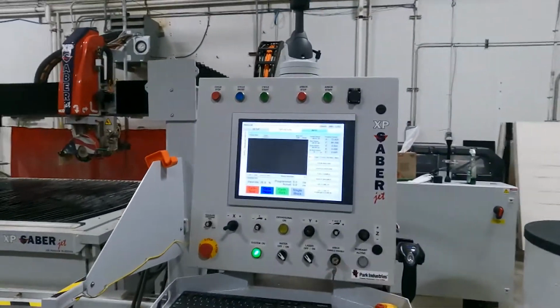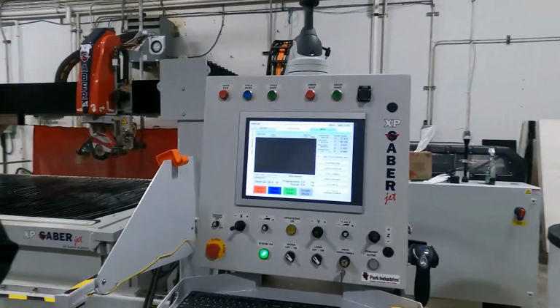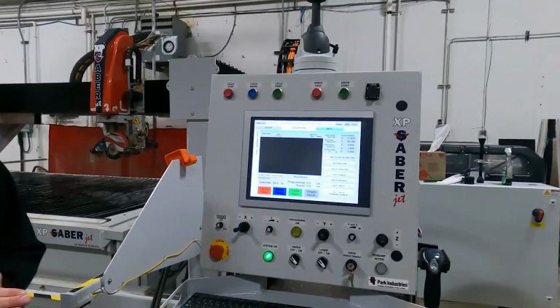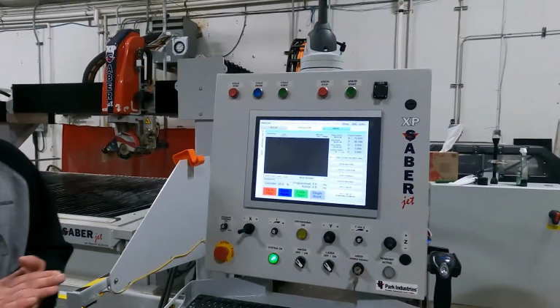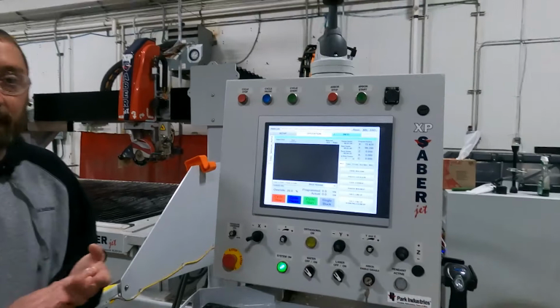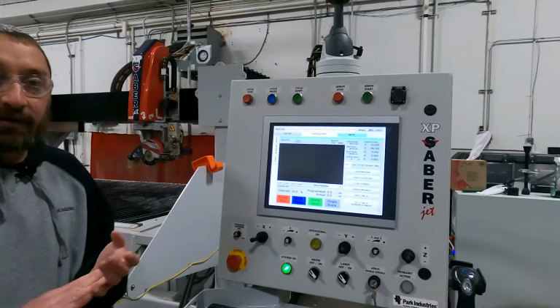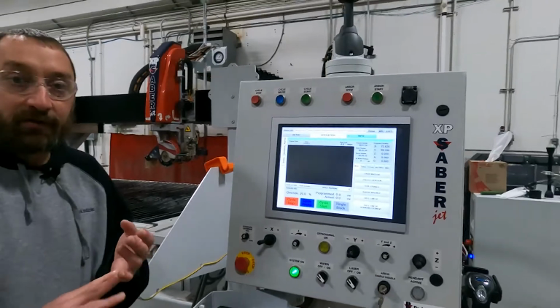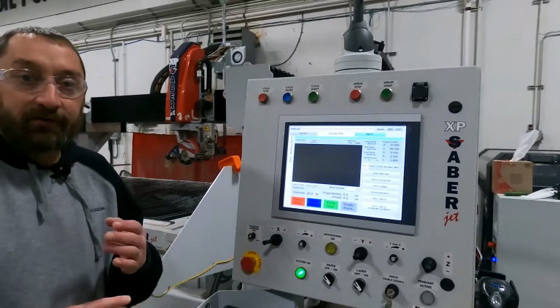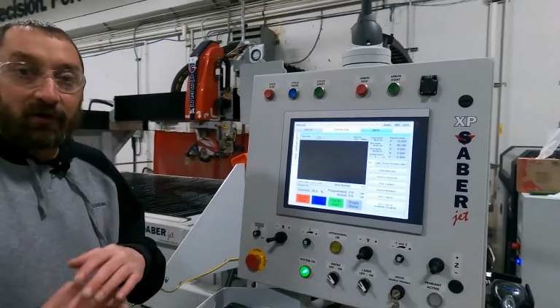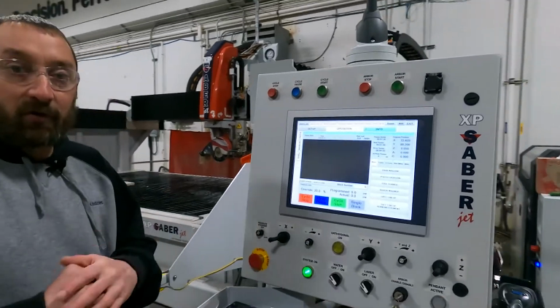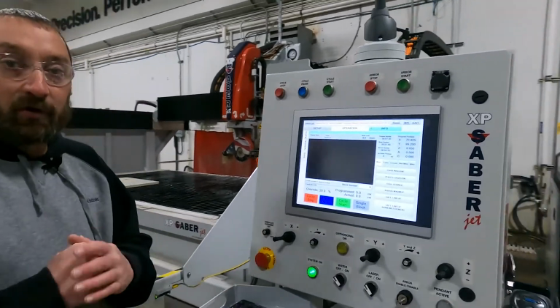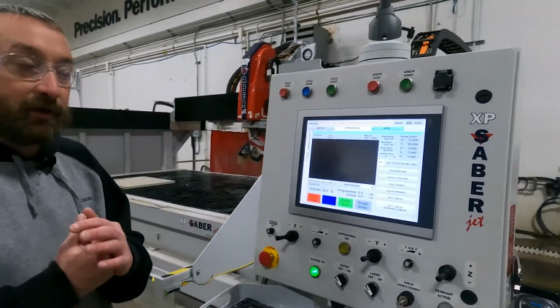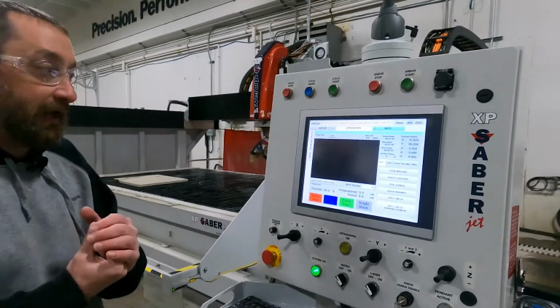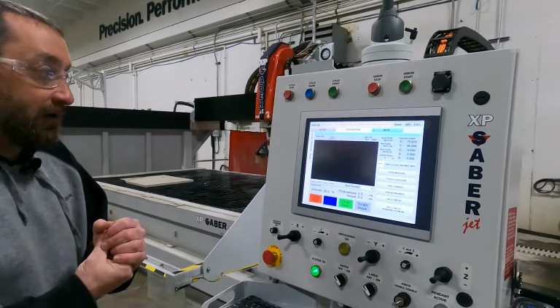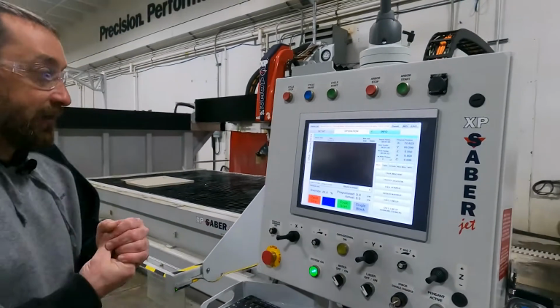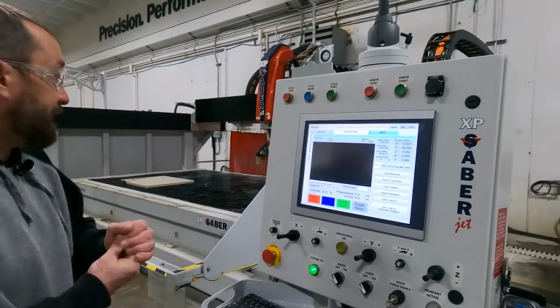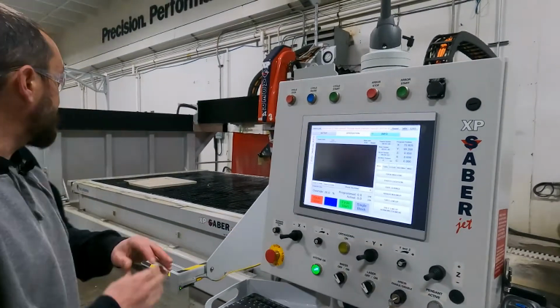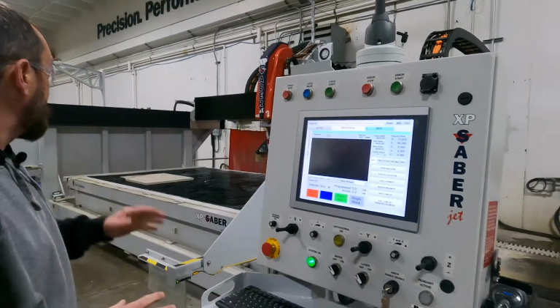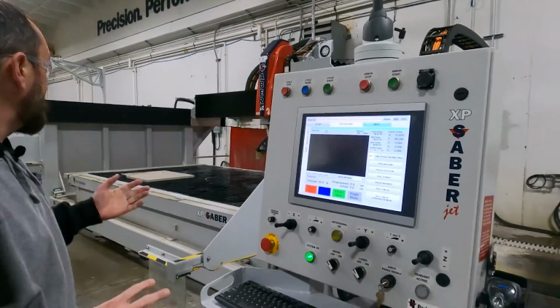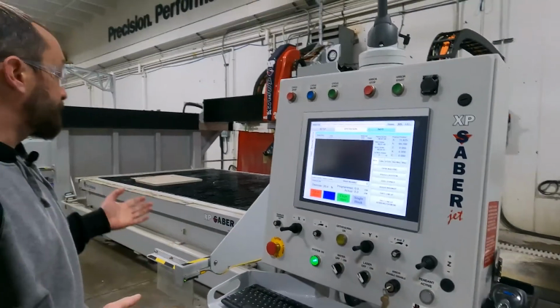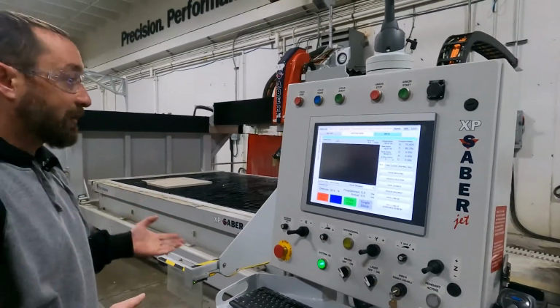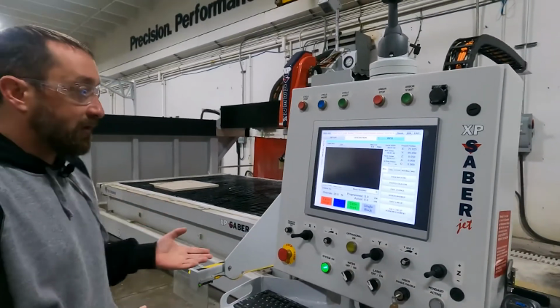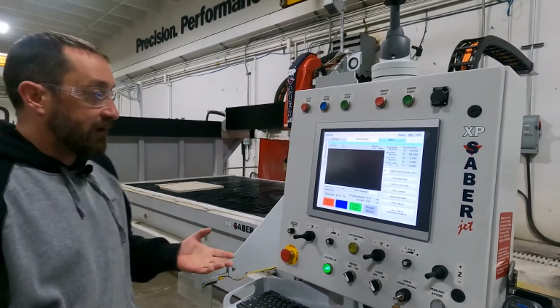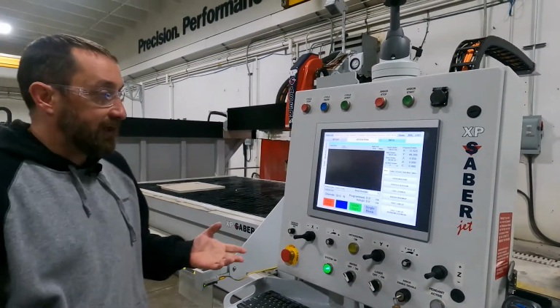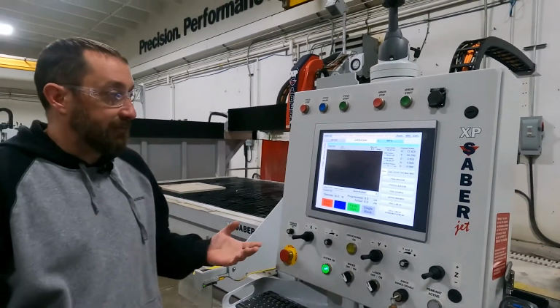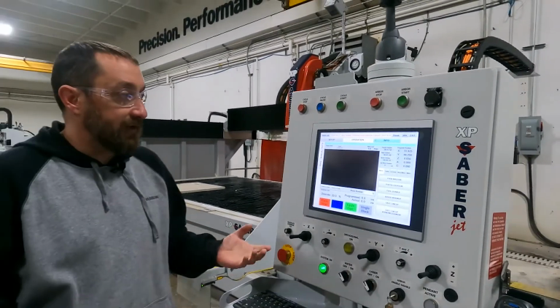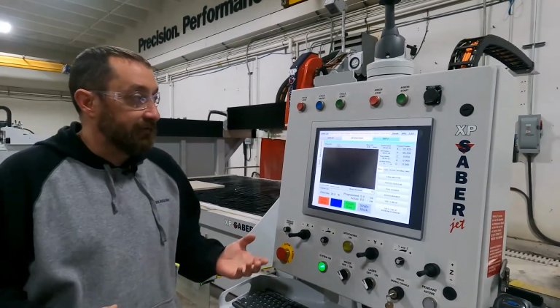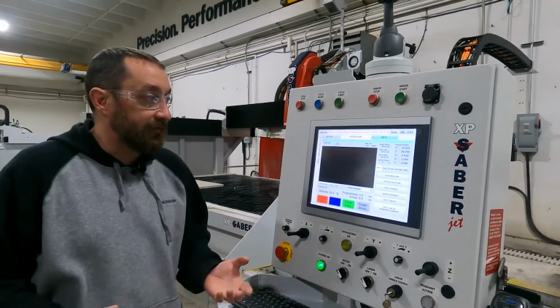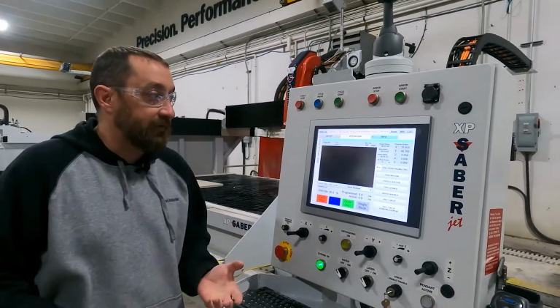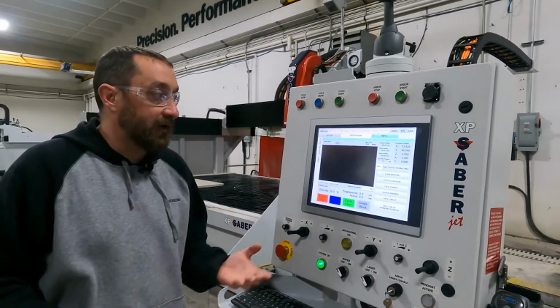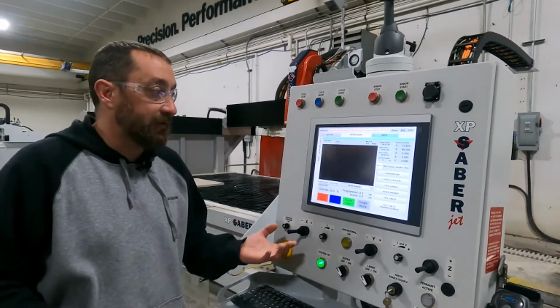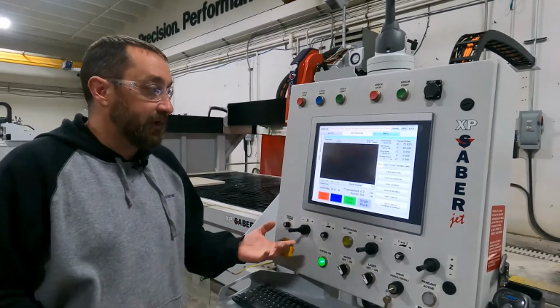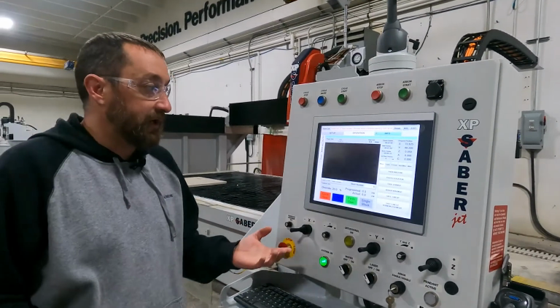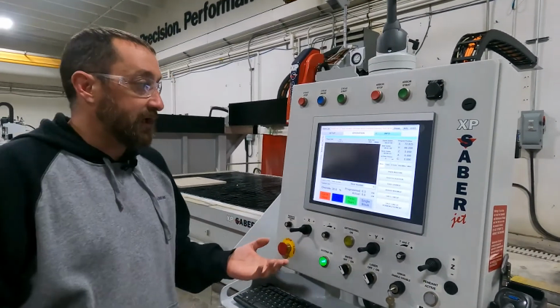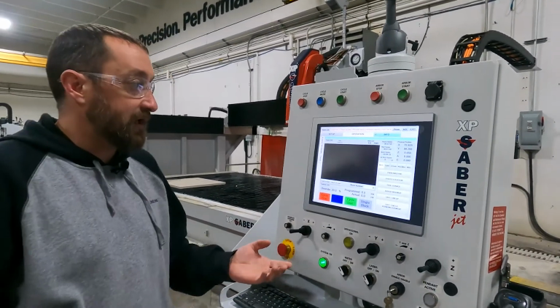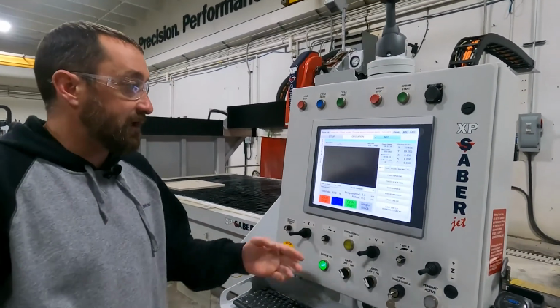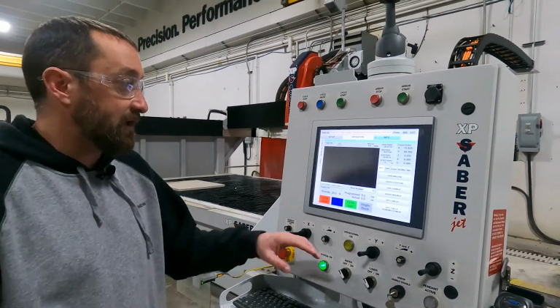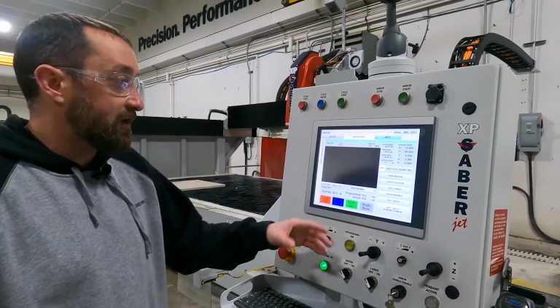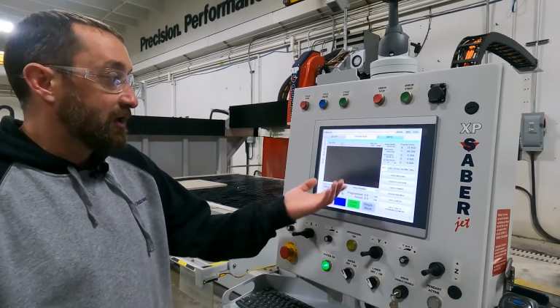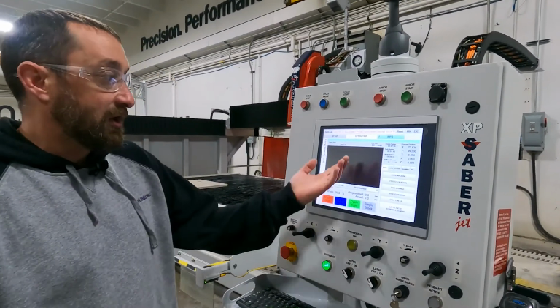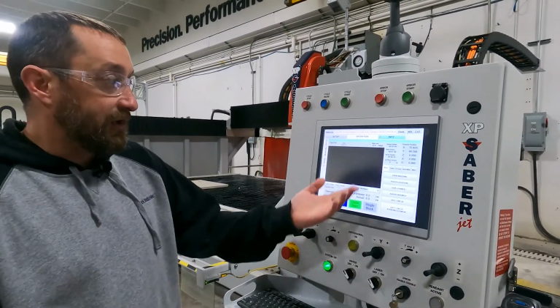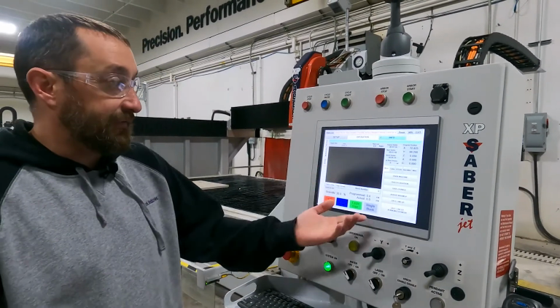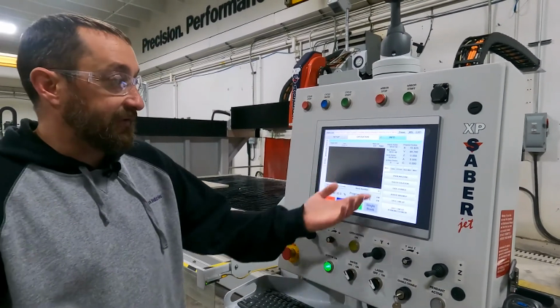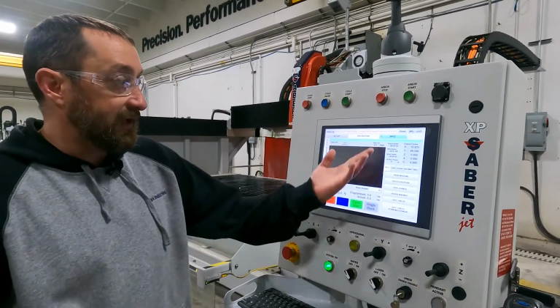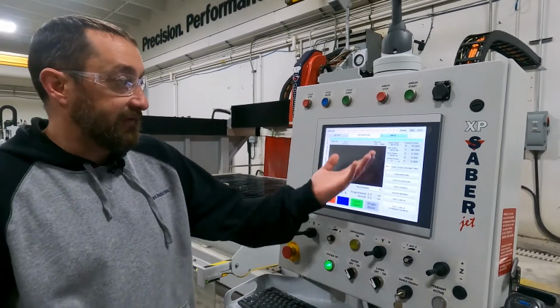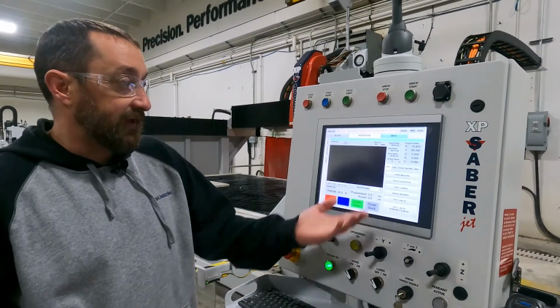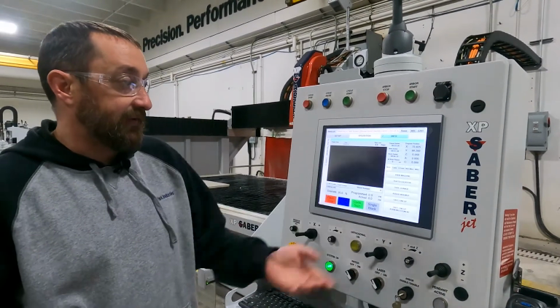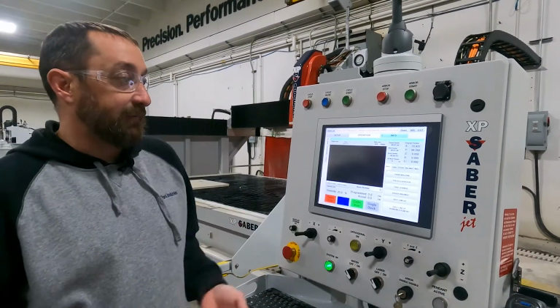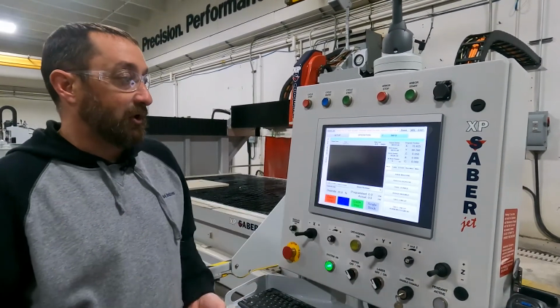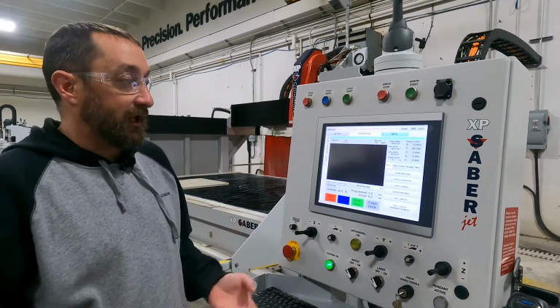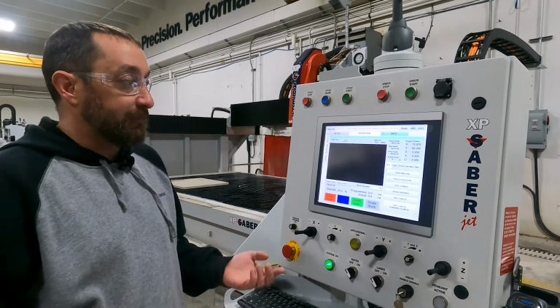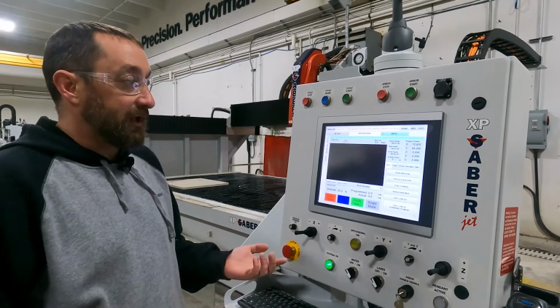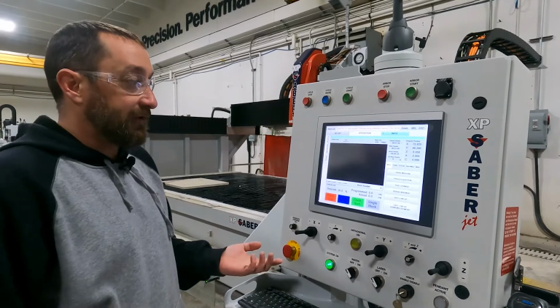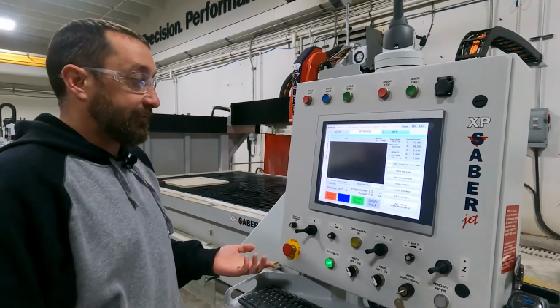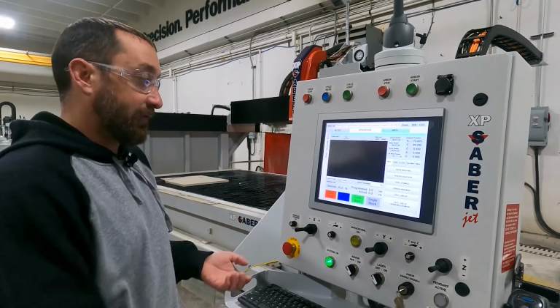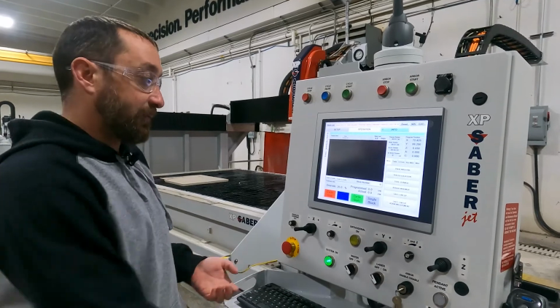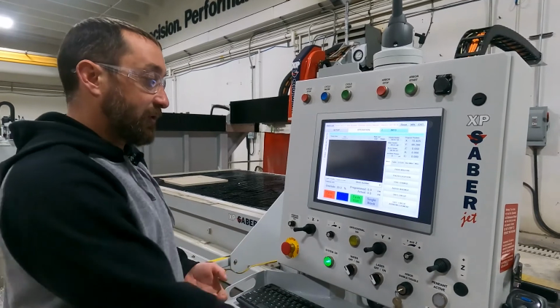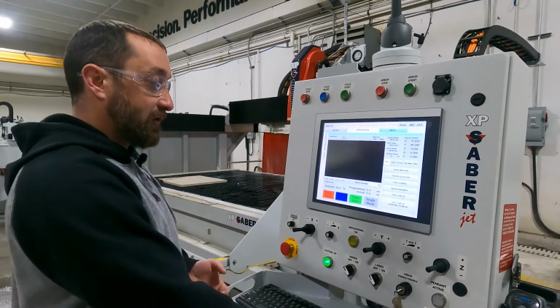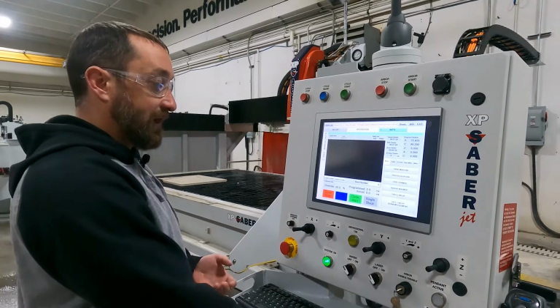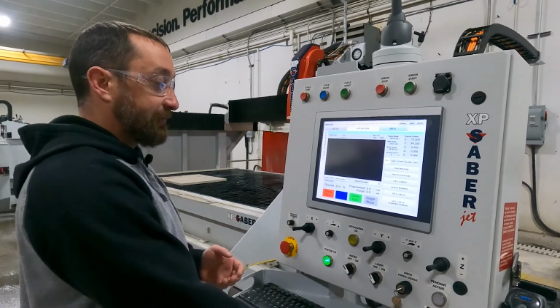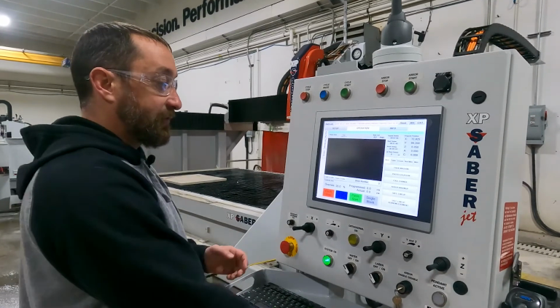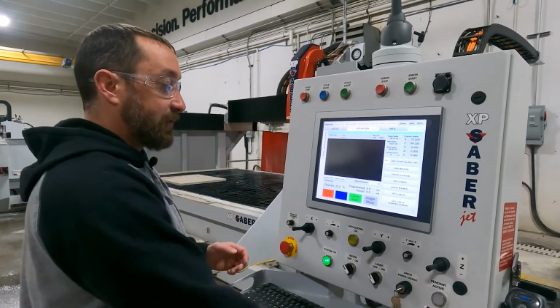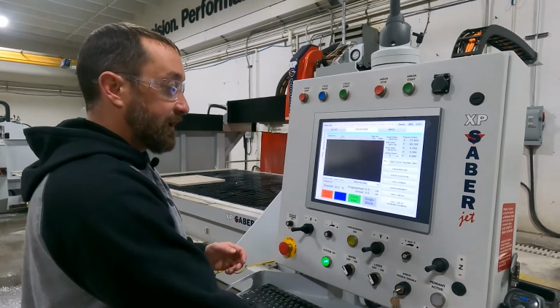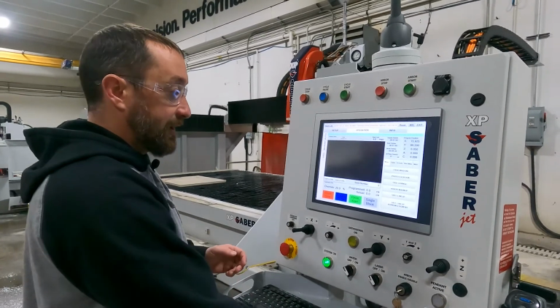Now that the program is done running, you can see it takes about eight minutes for the program to run.